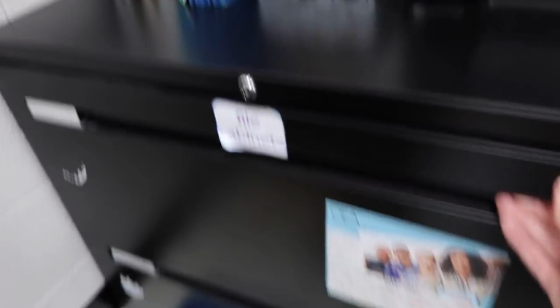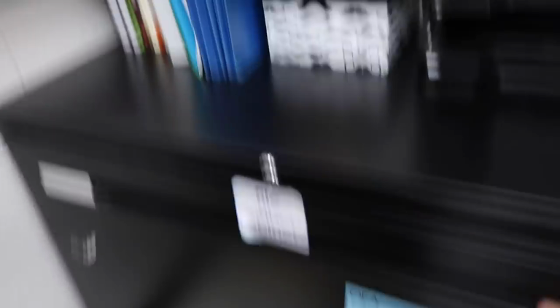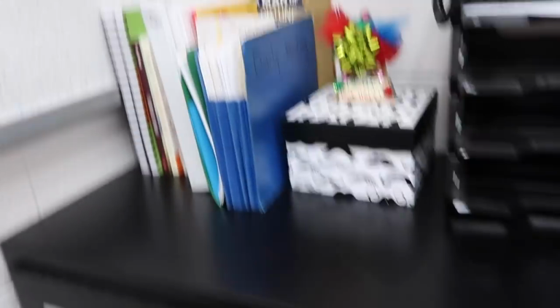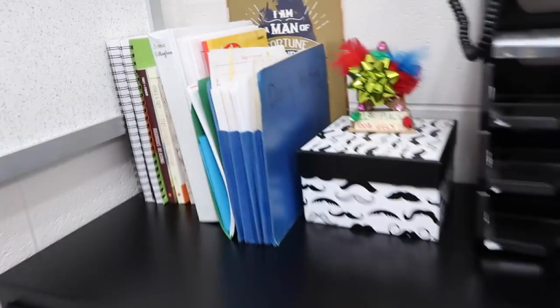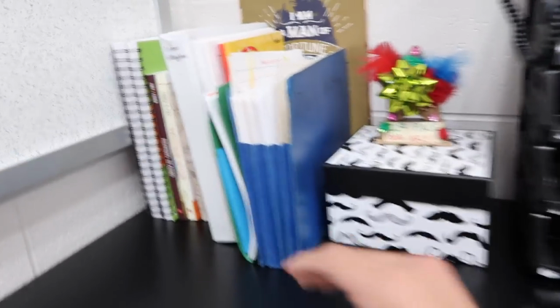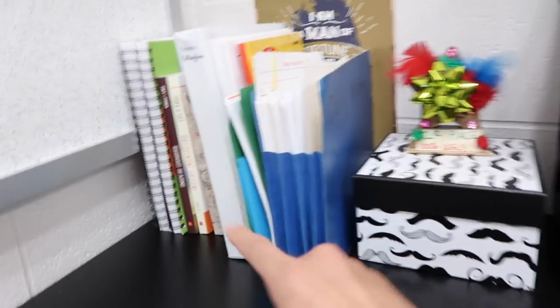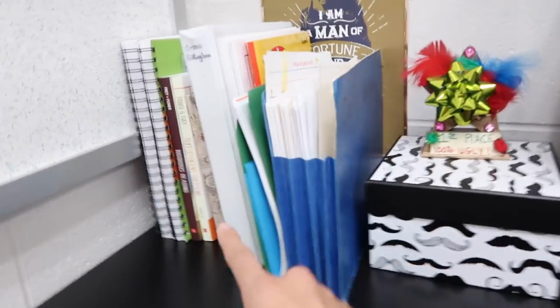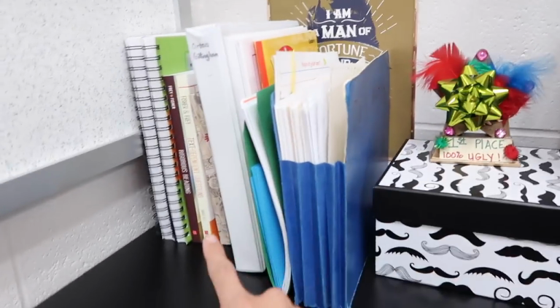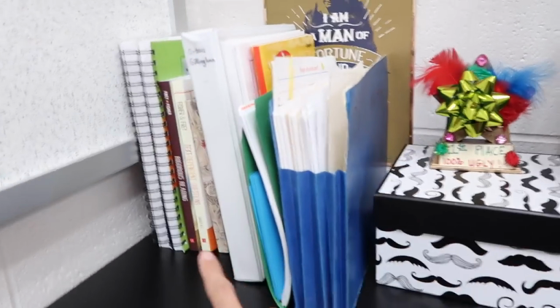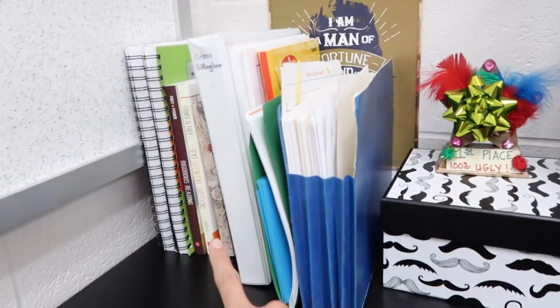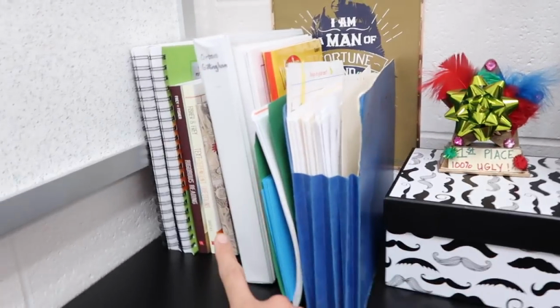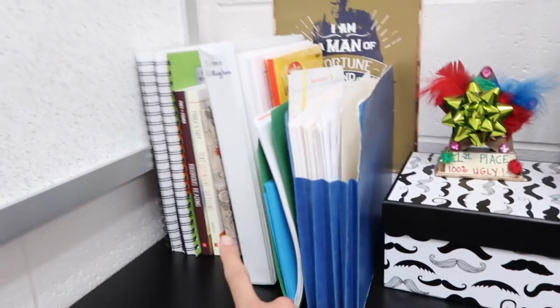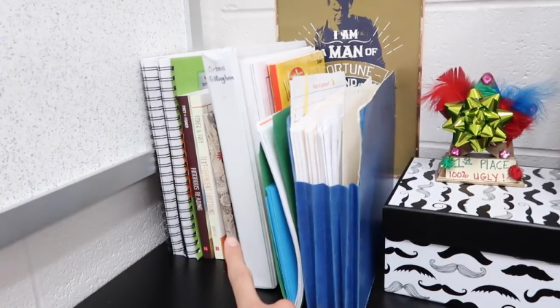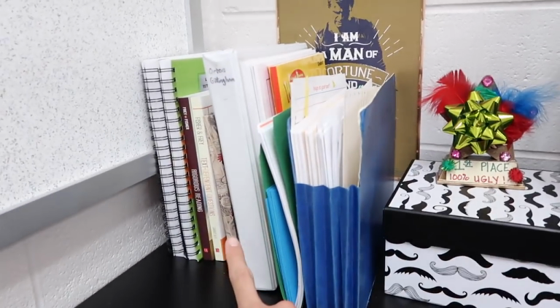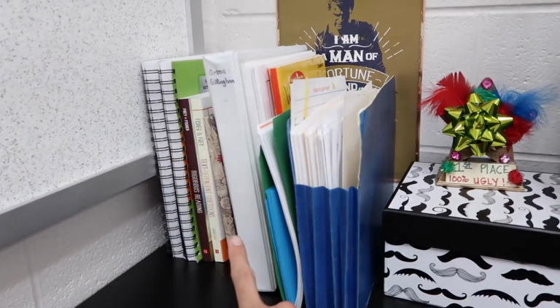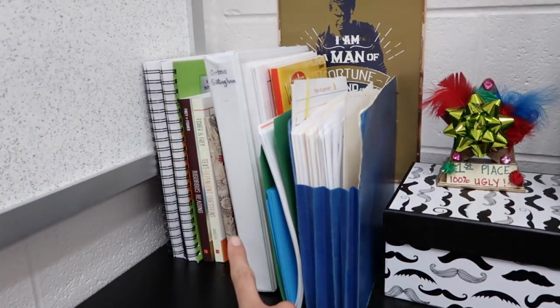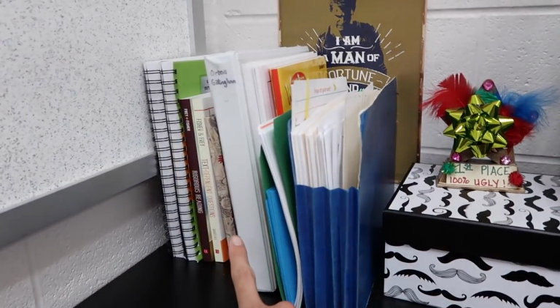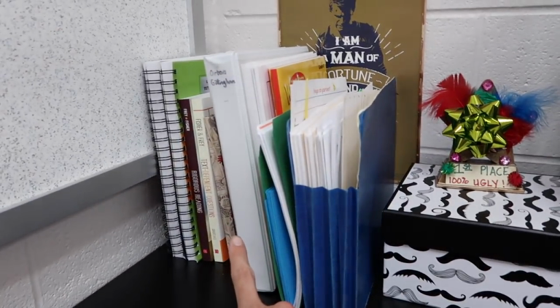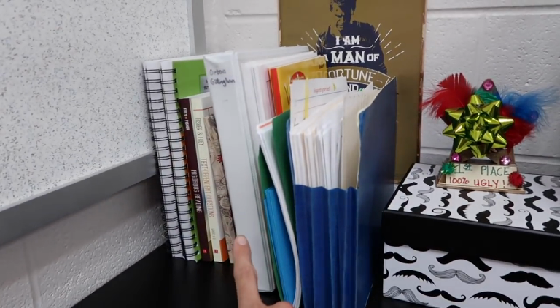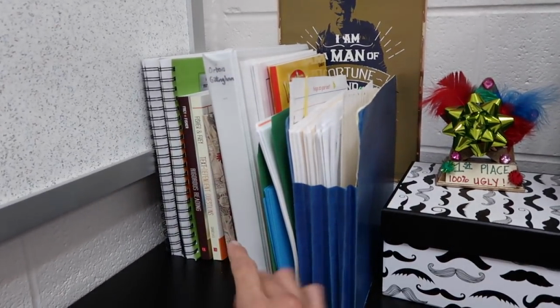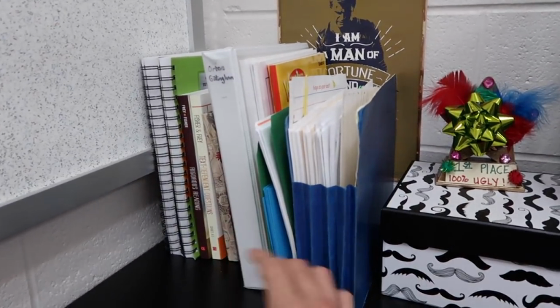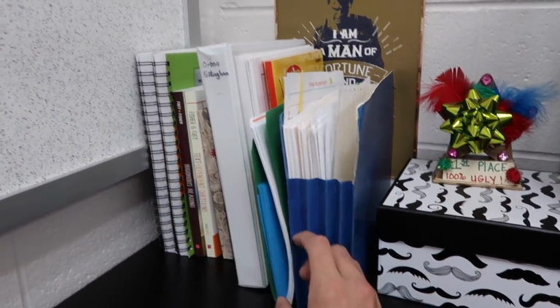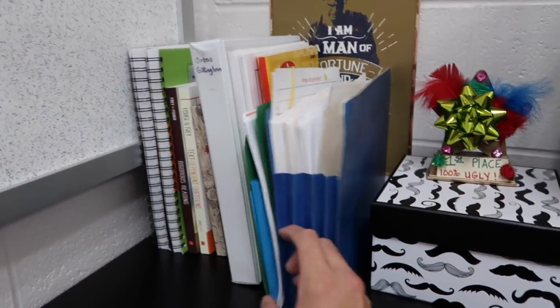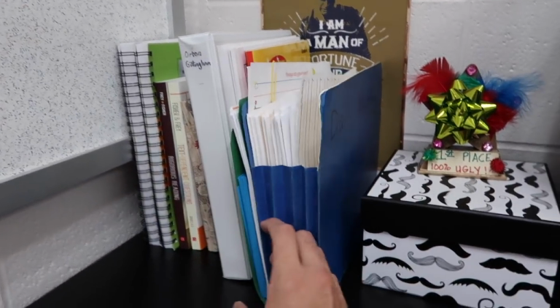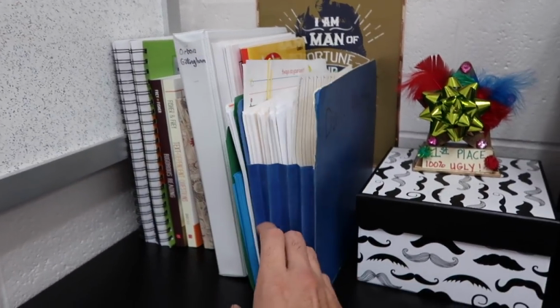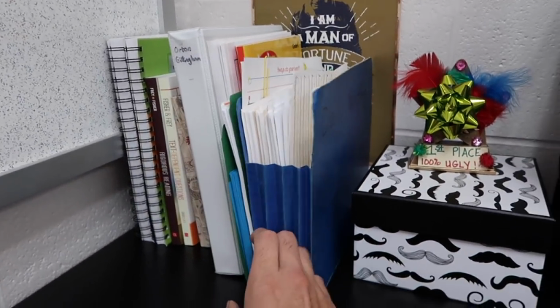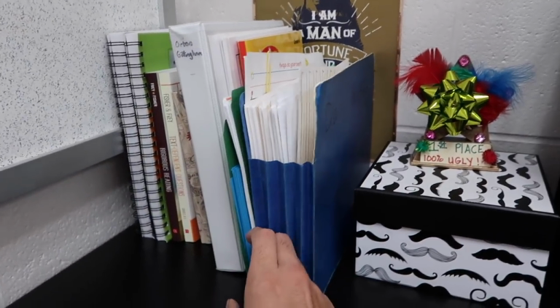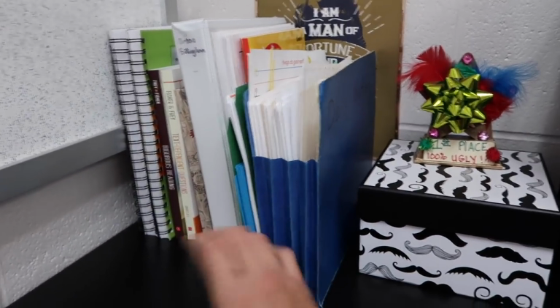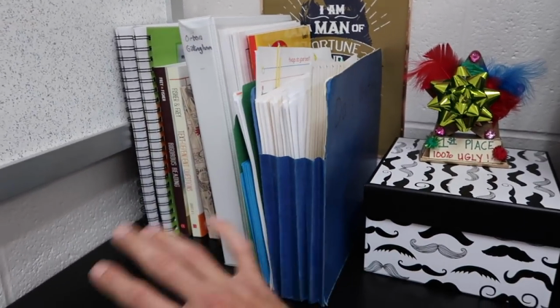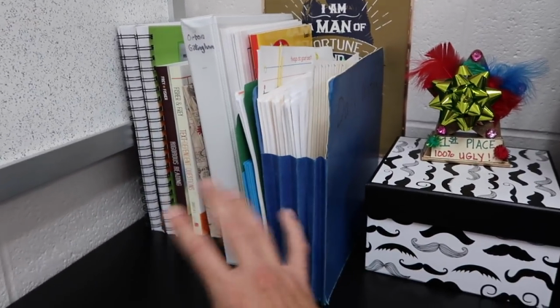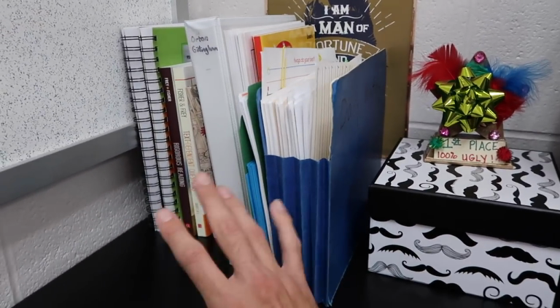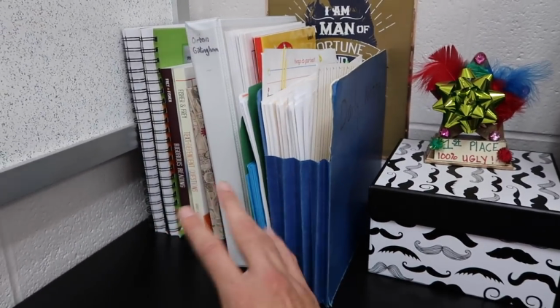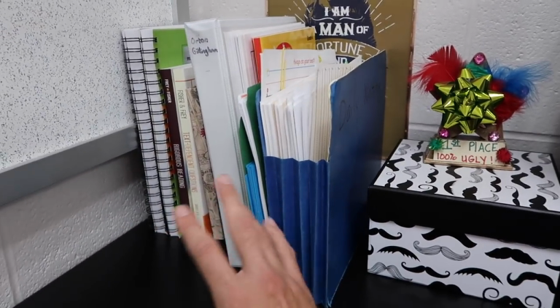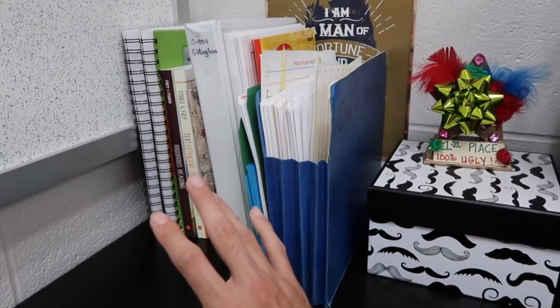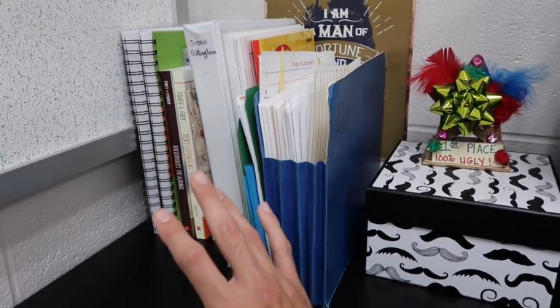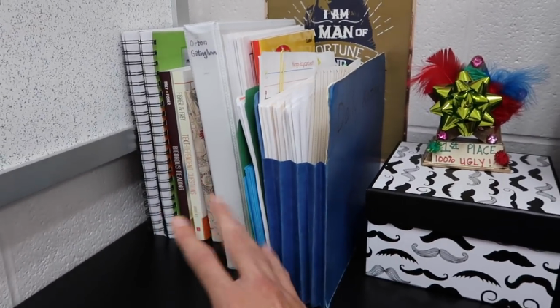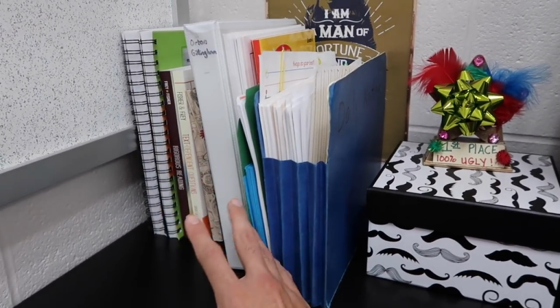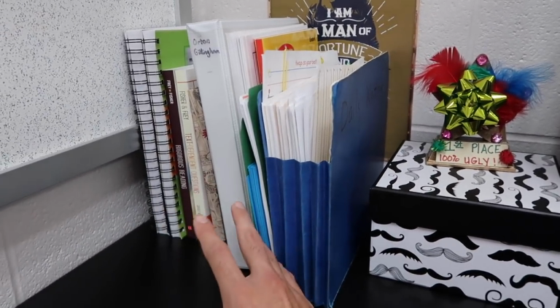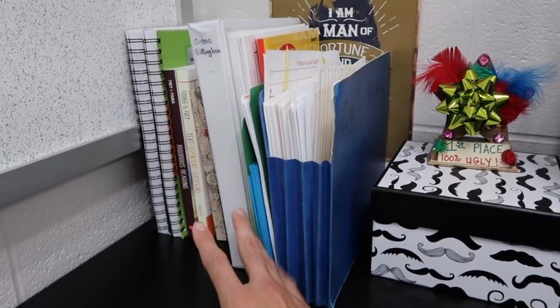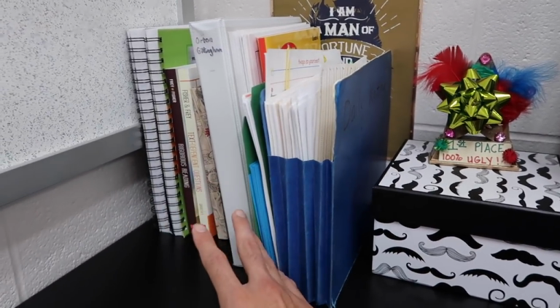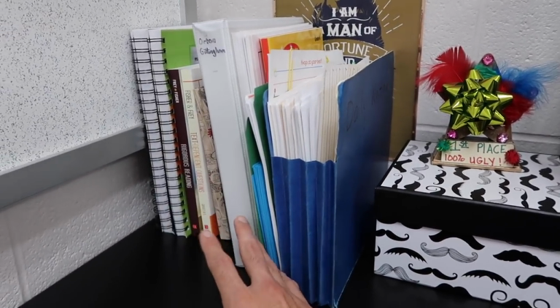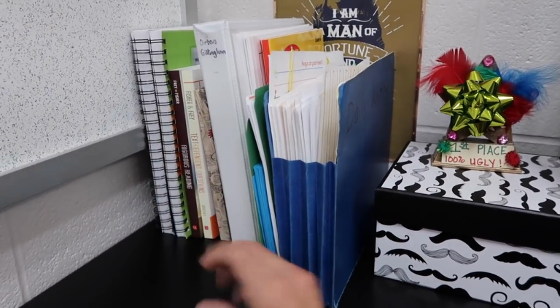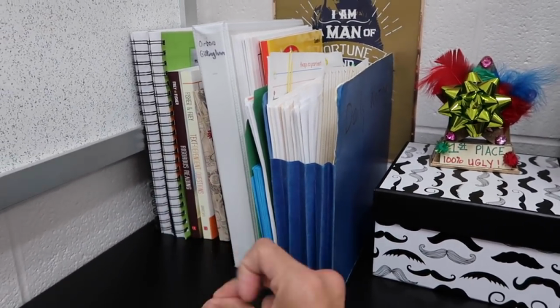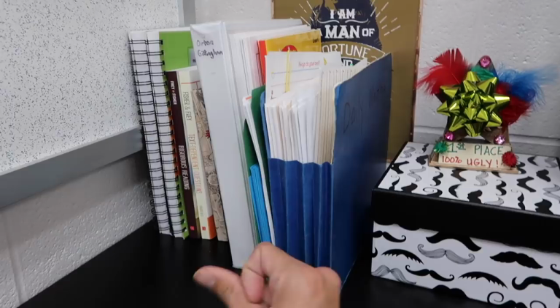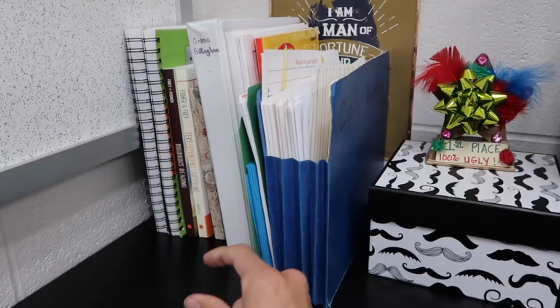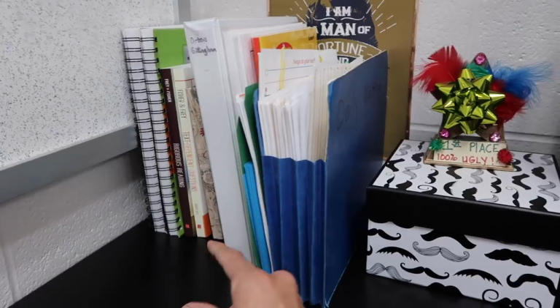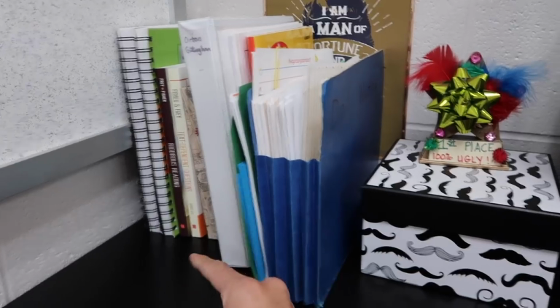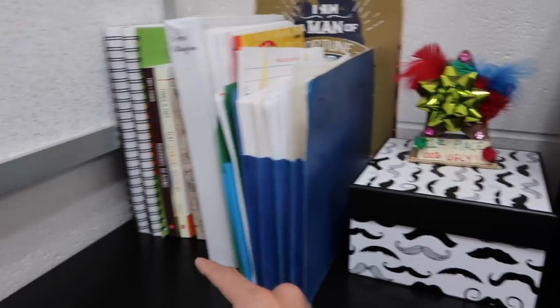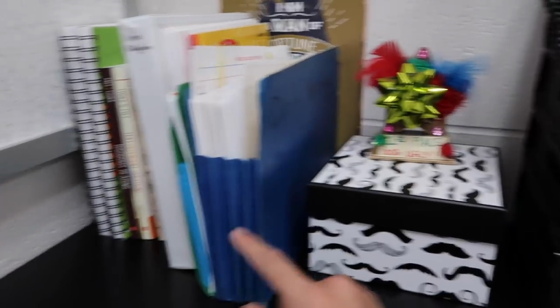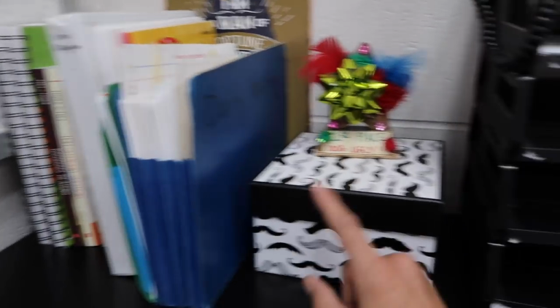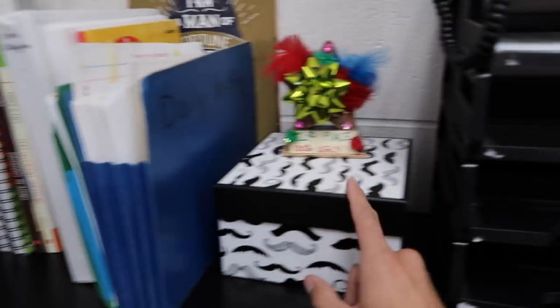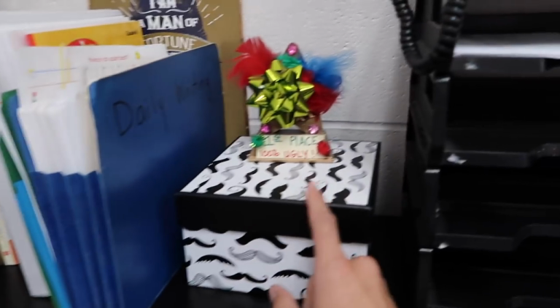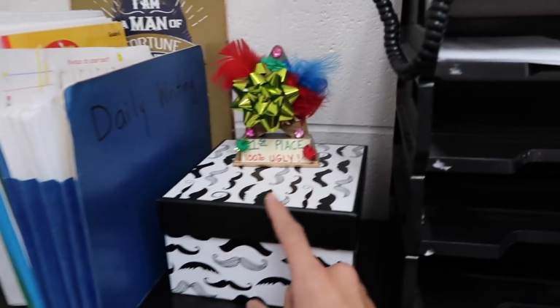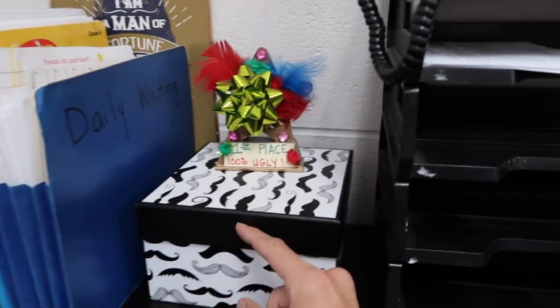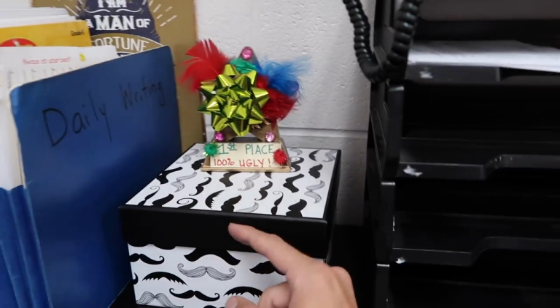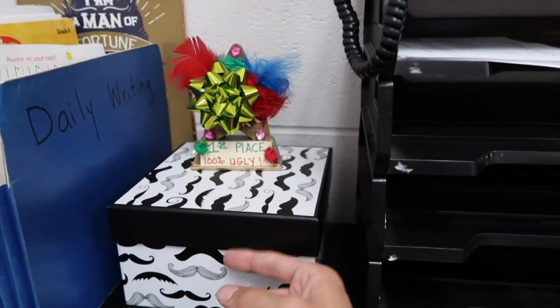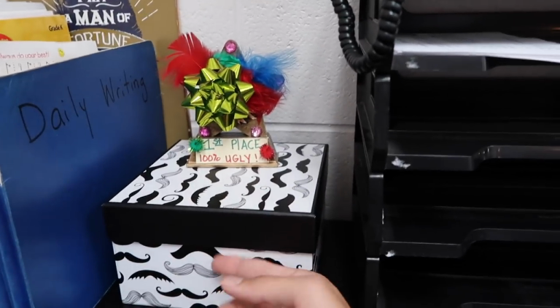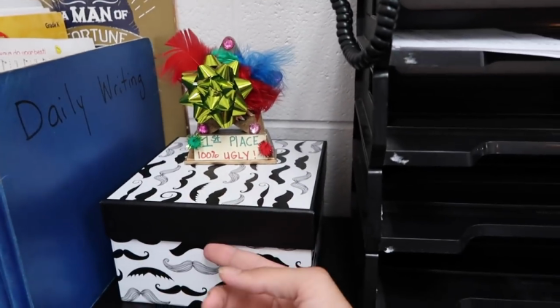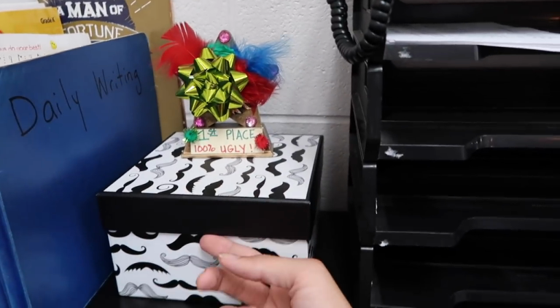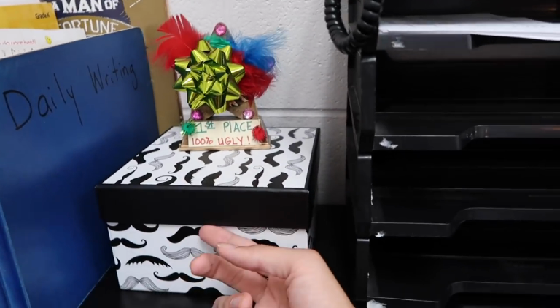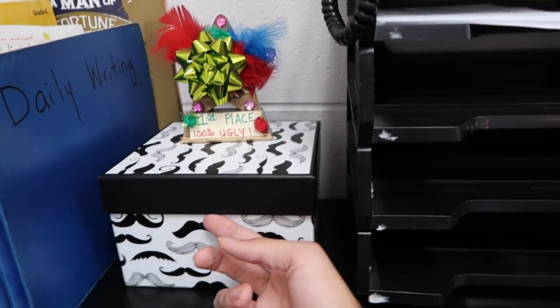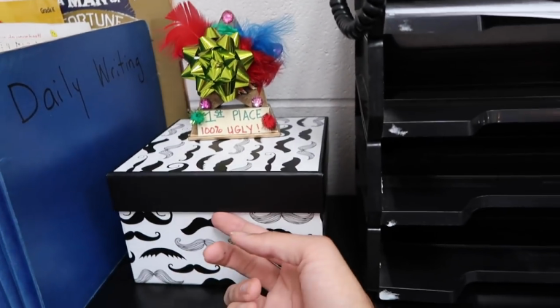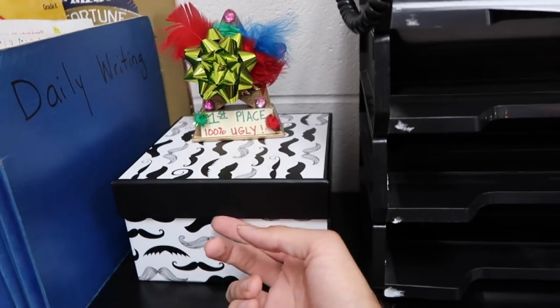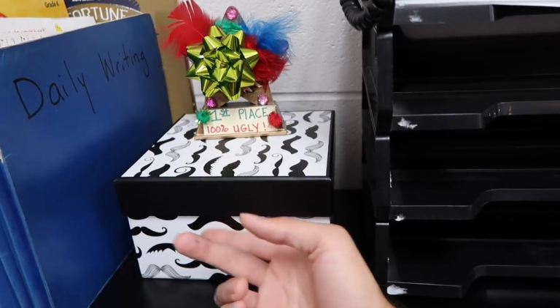This is some curriculum that I use from time to time. I keep it right here close so that if I ever need to use it while I'm lesson planning, boom — it's right here. I've also got my mustache box over here.